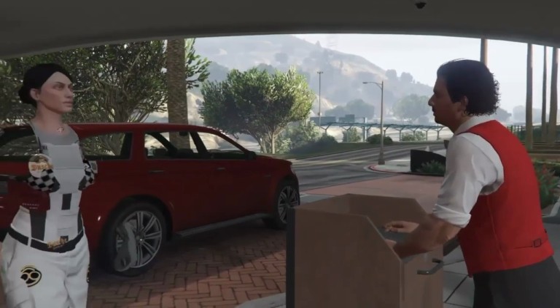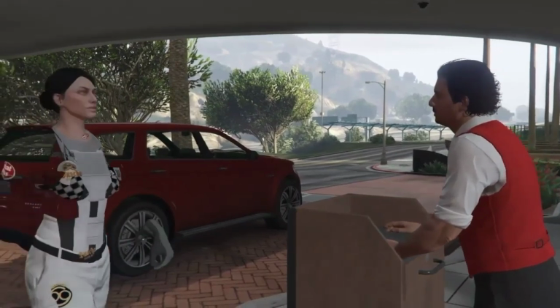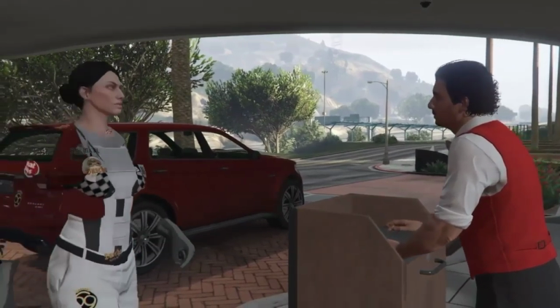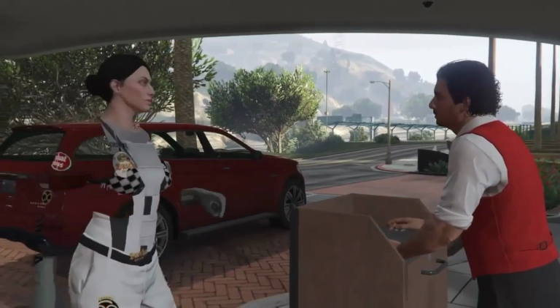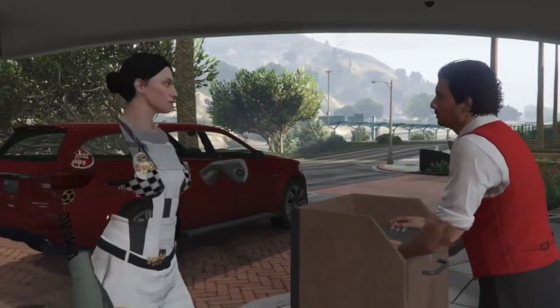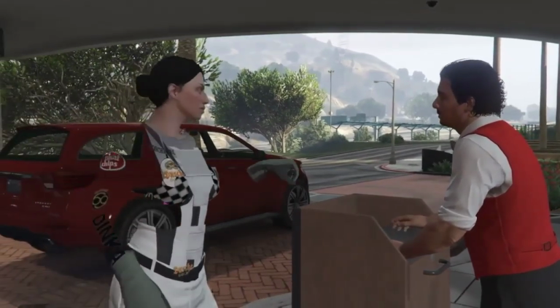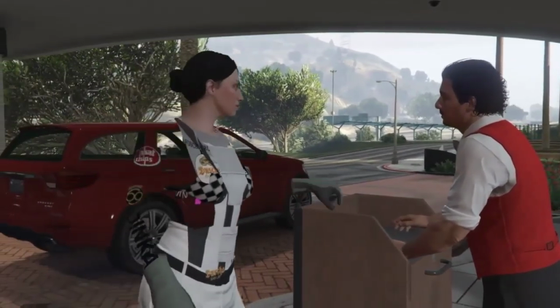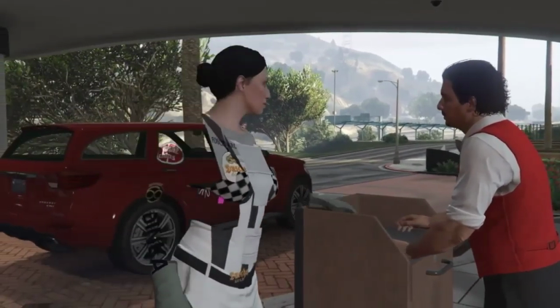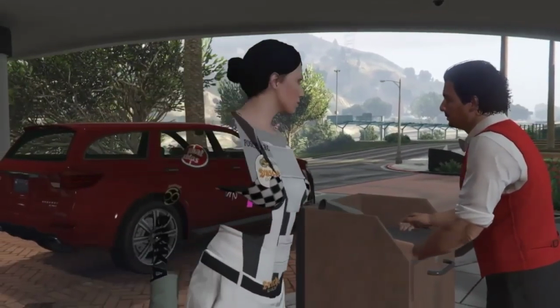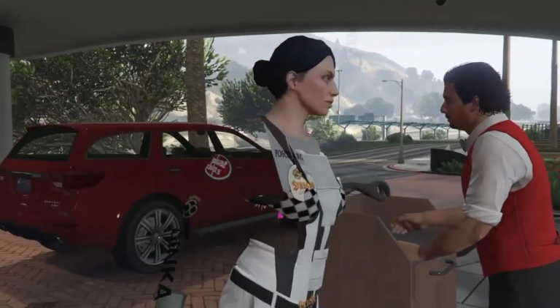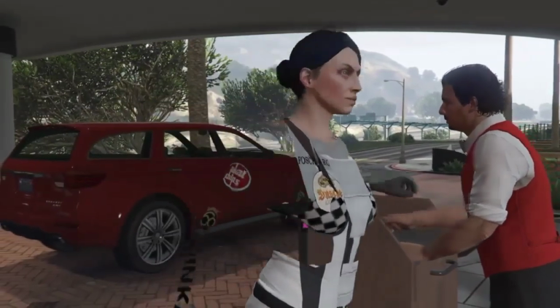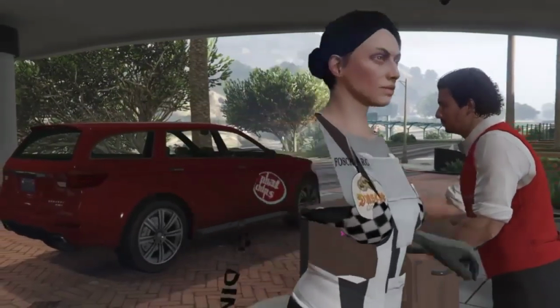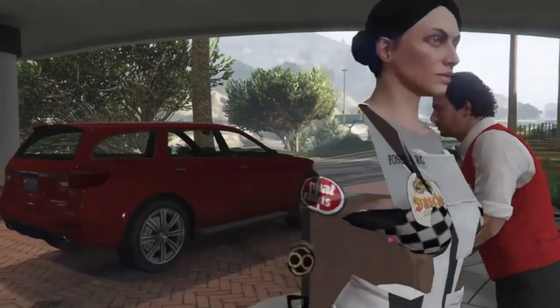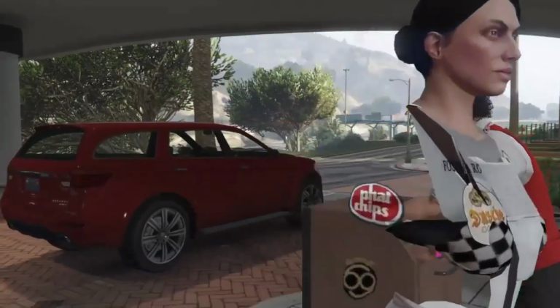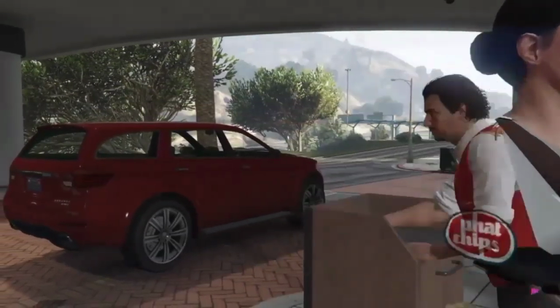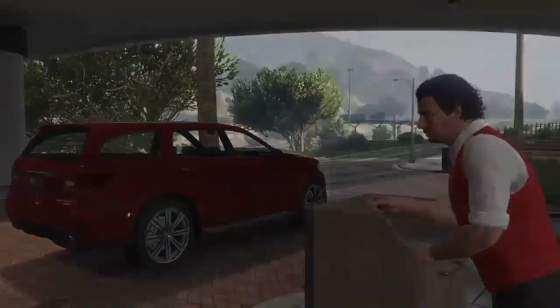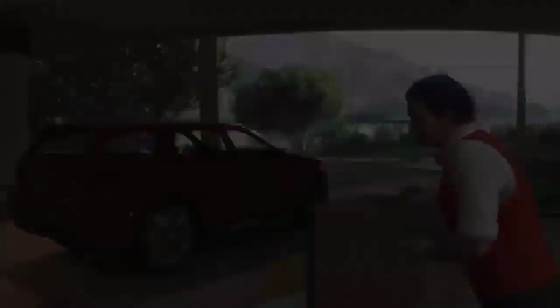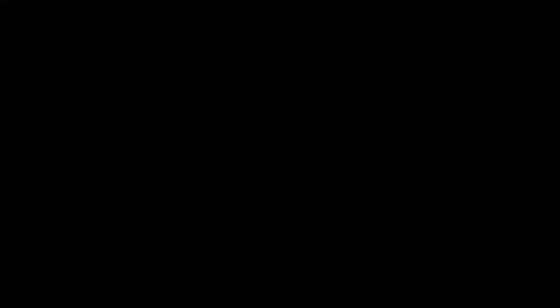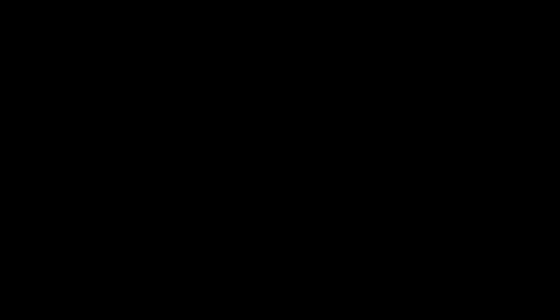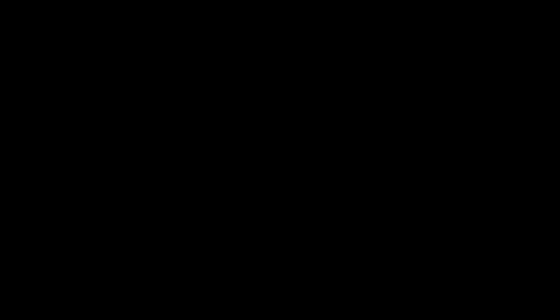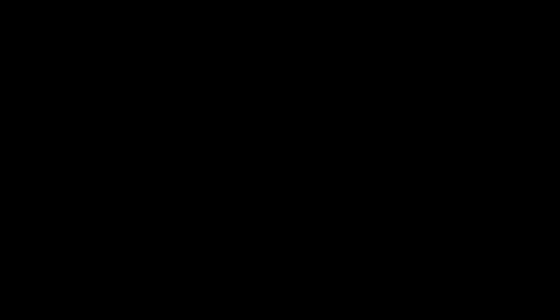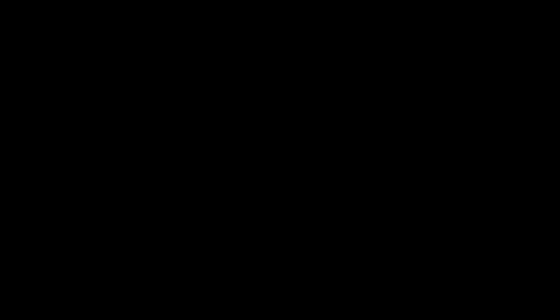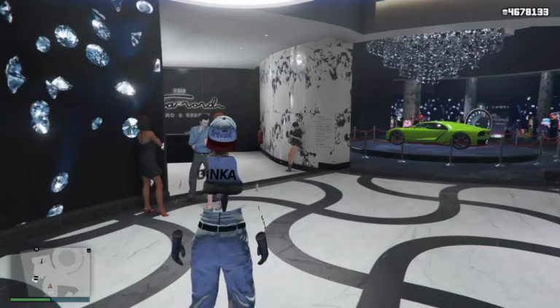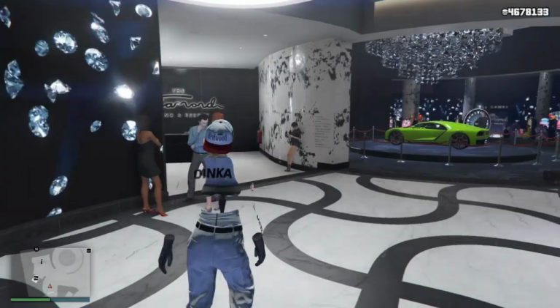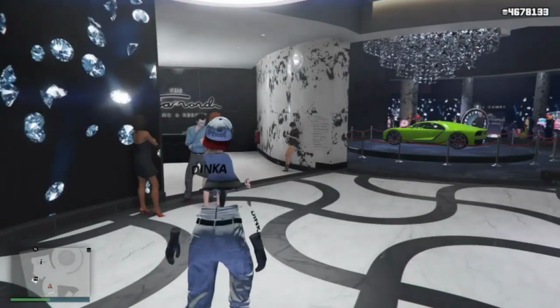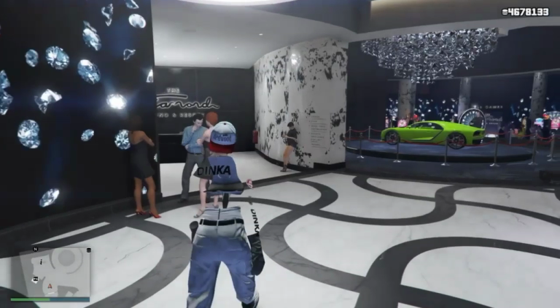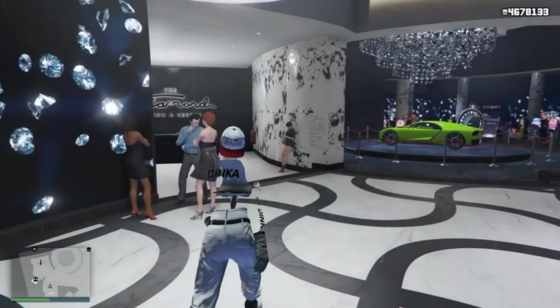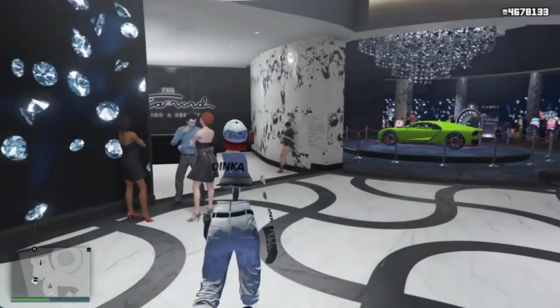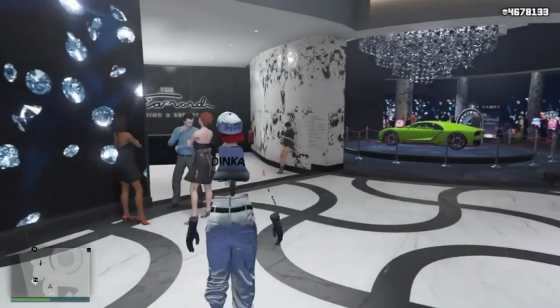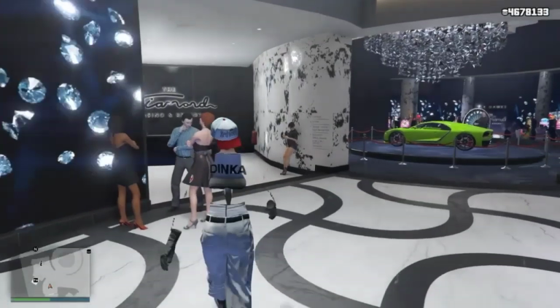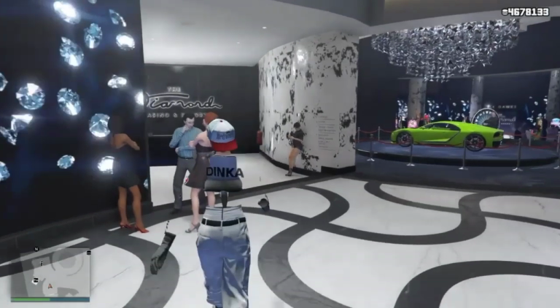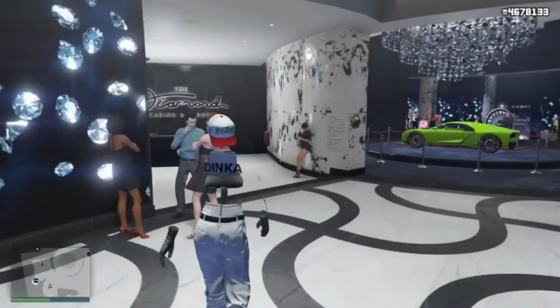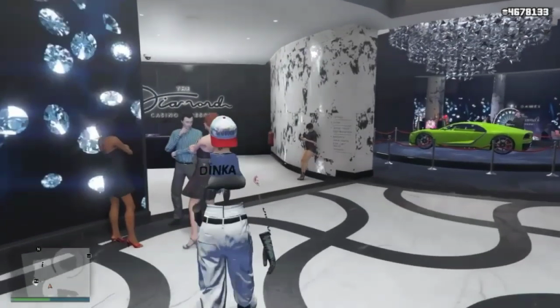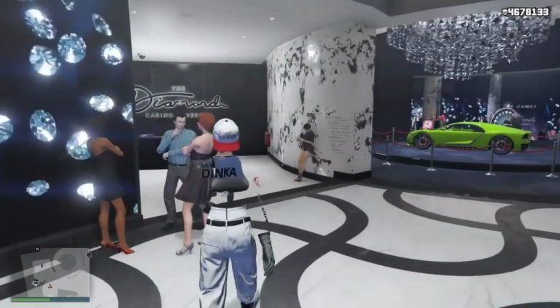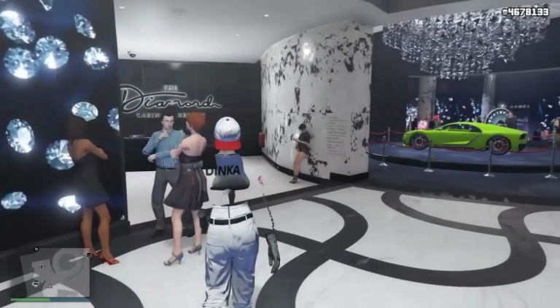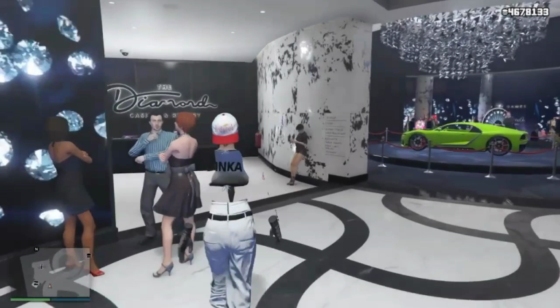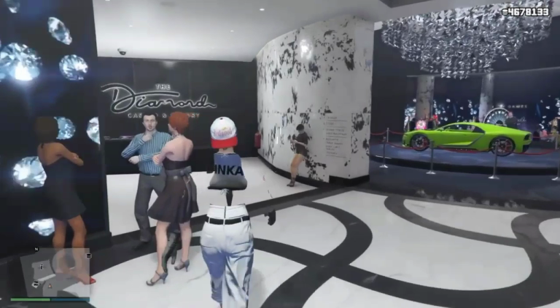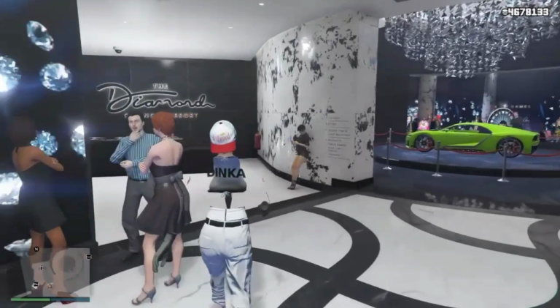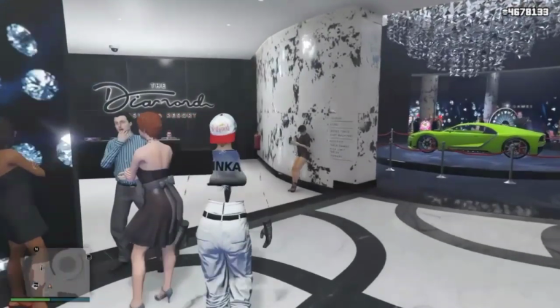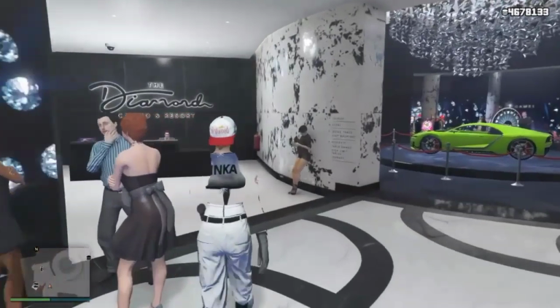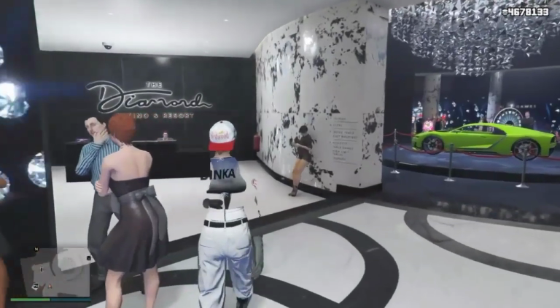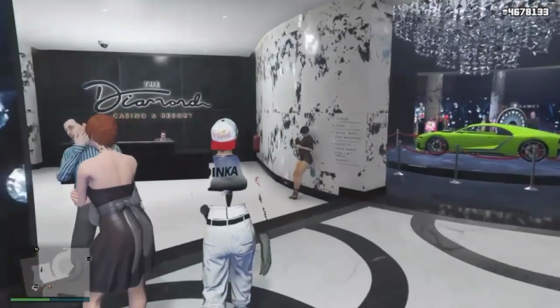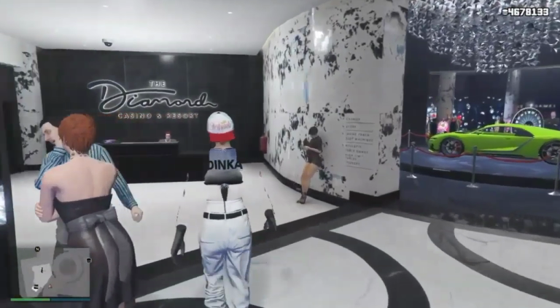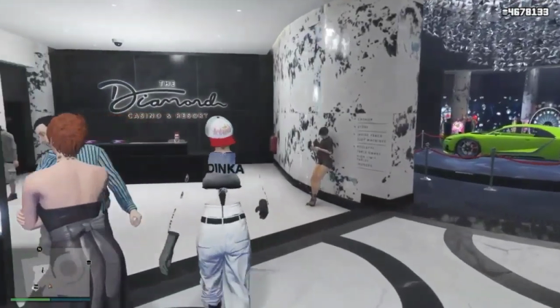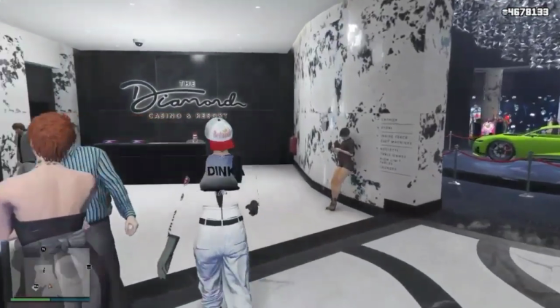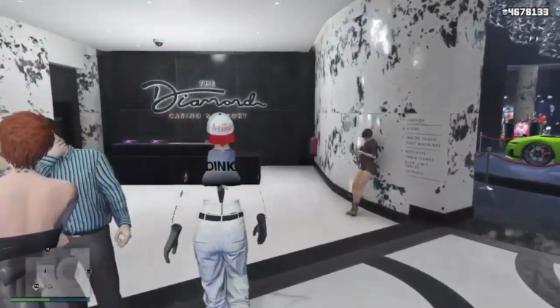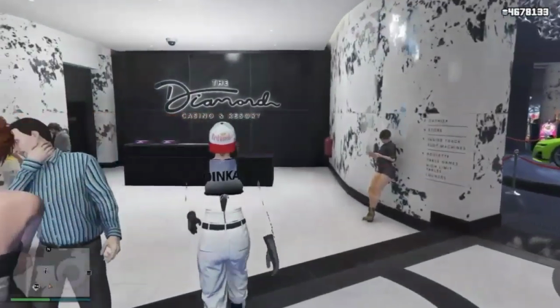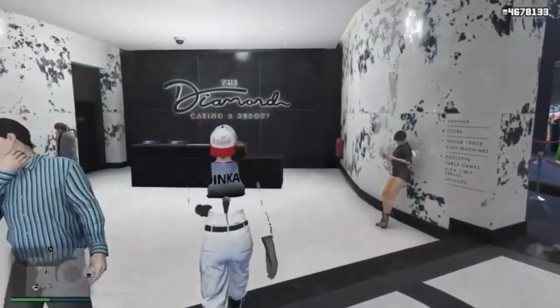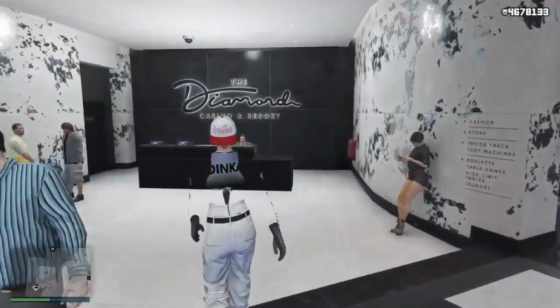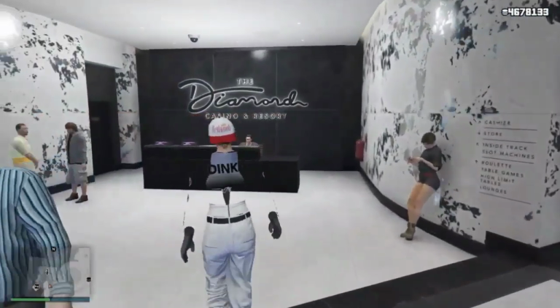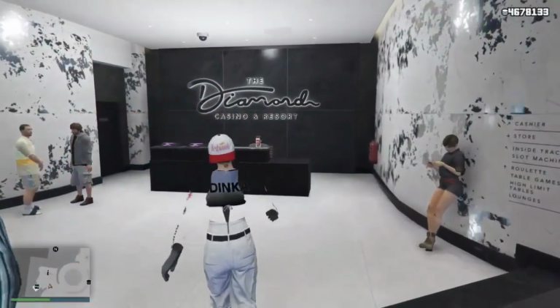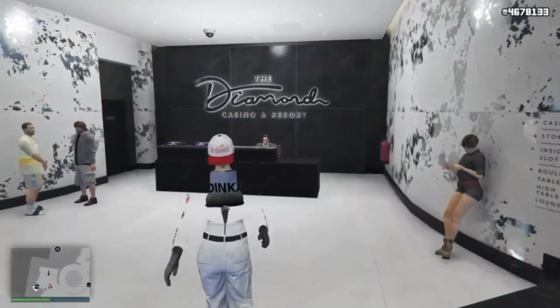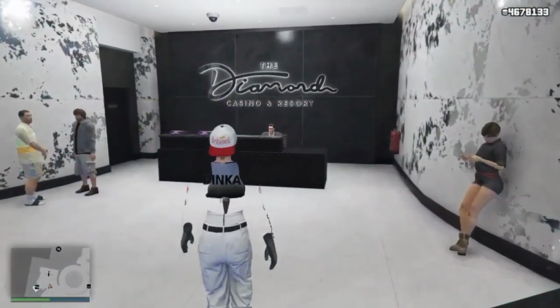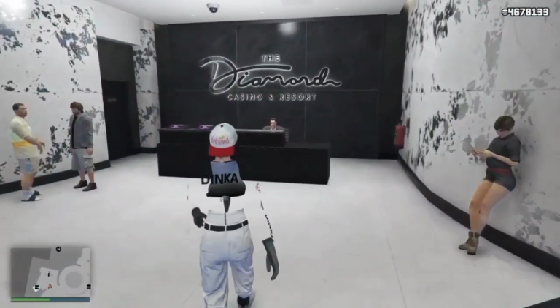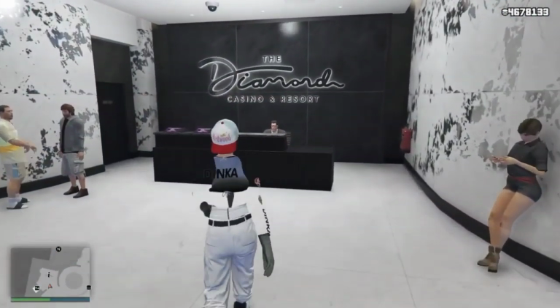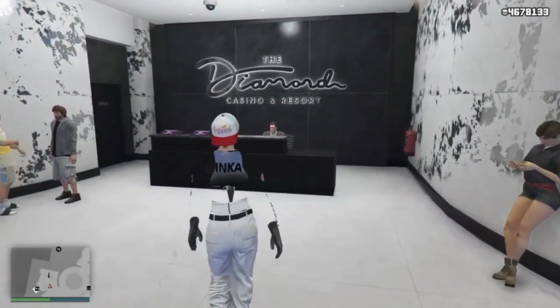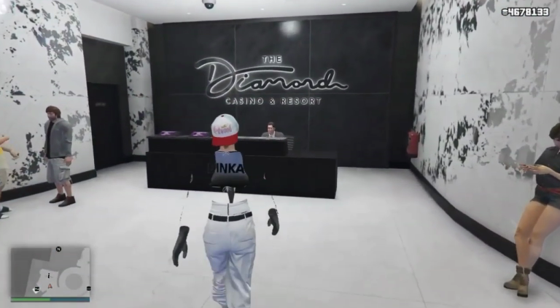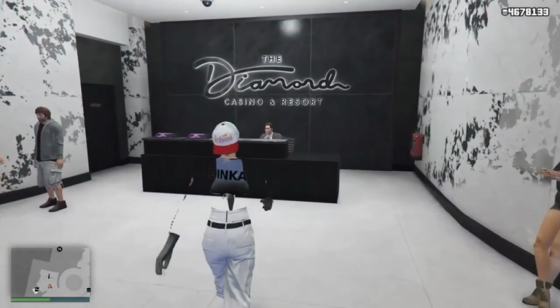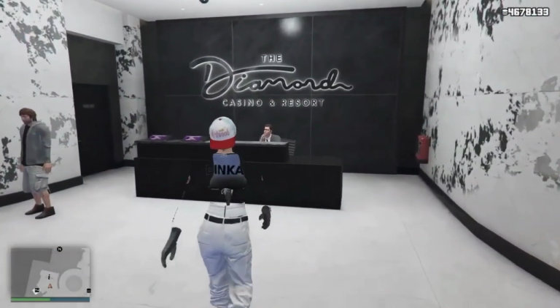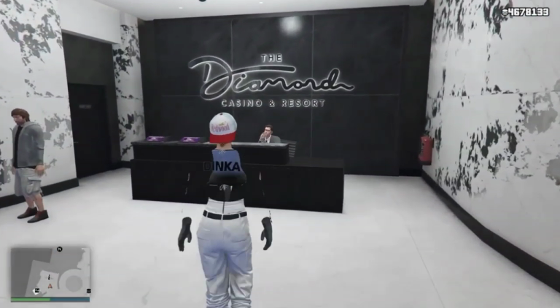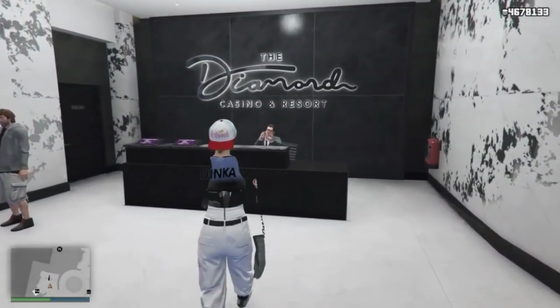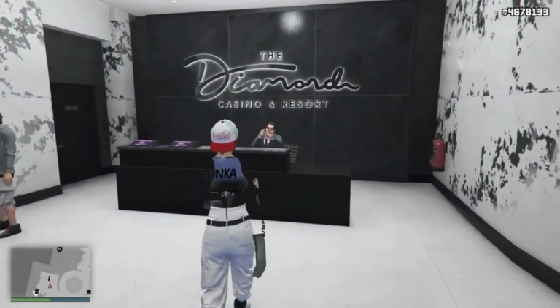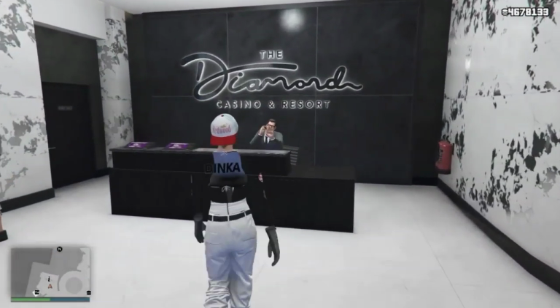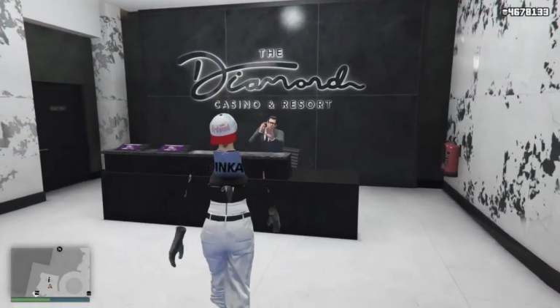Now once you do that, you just want to make your way into the casino. It will put you in the casino, and you want to have your friends start up a stunt race at this point.